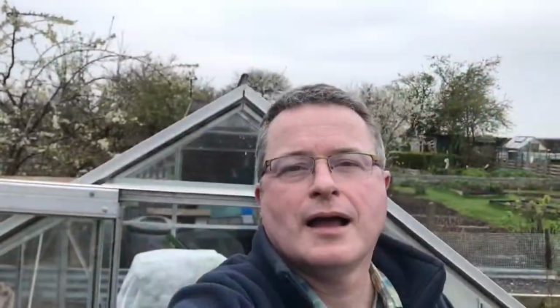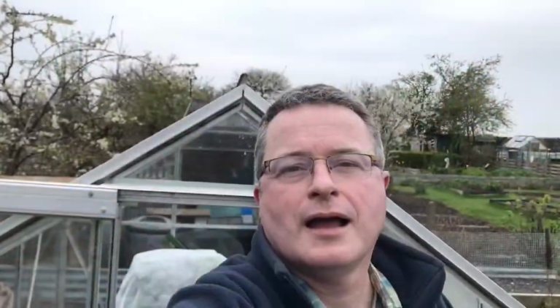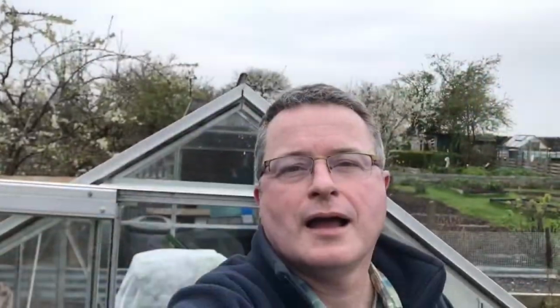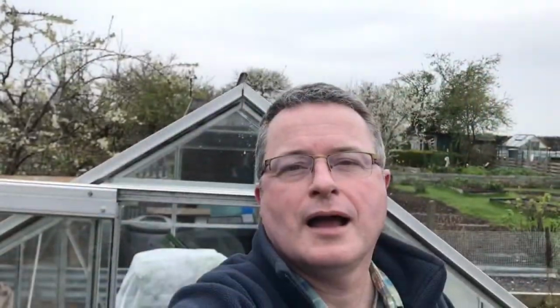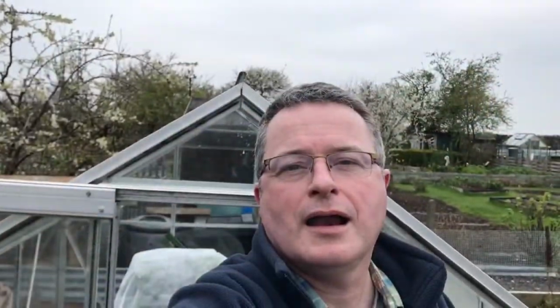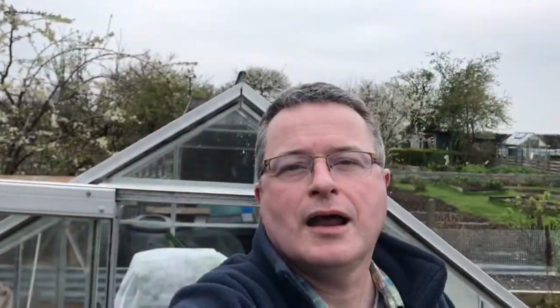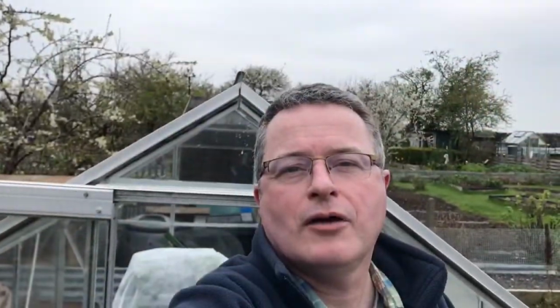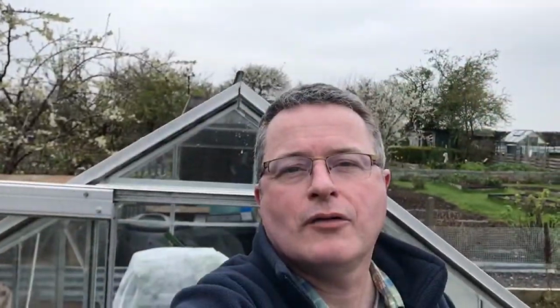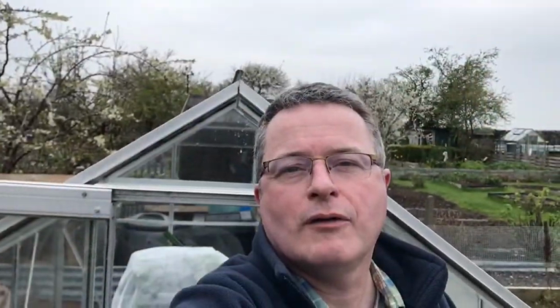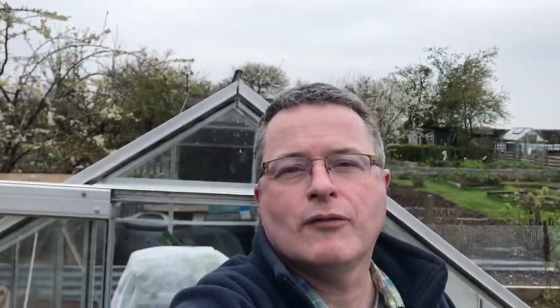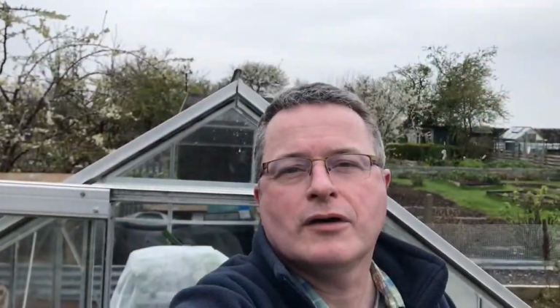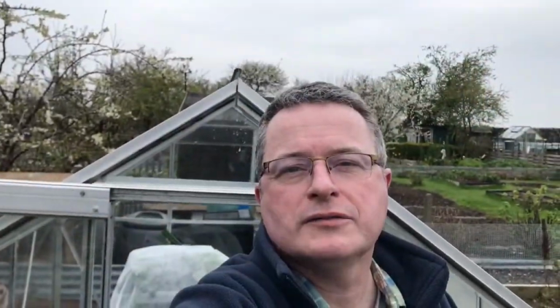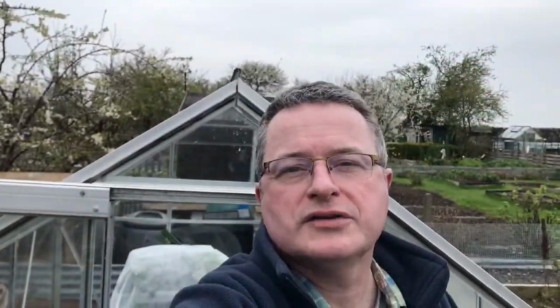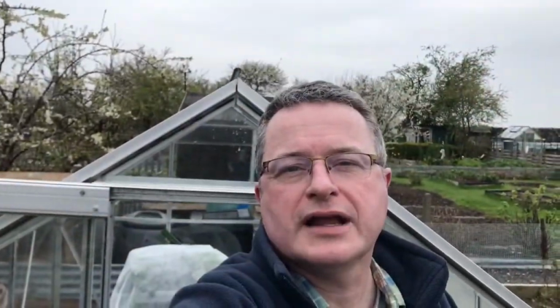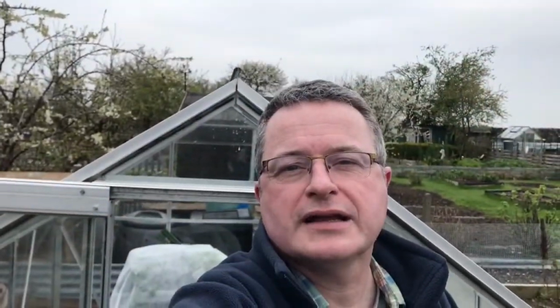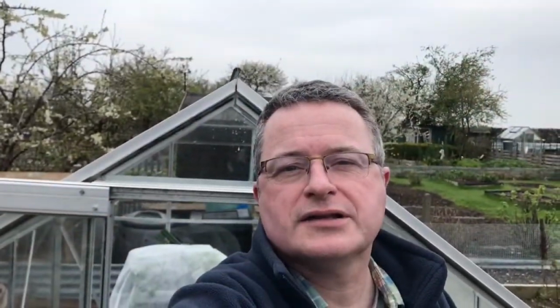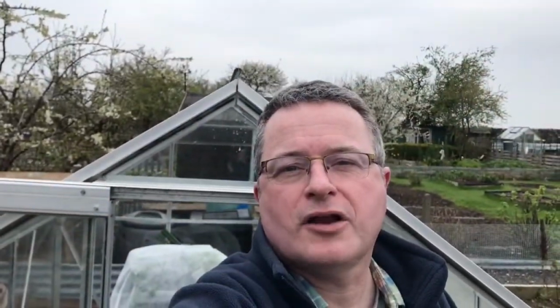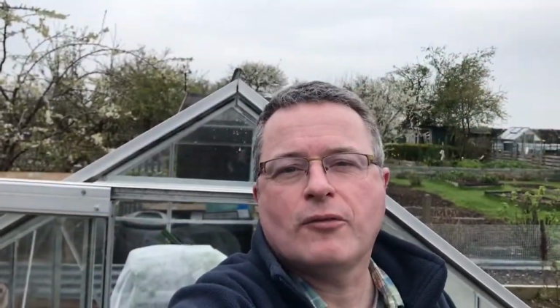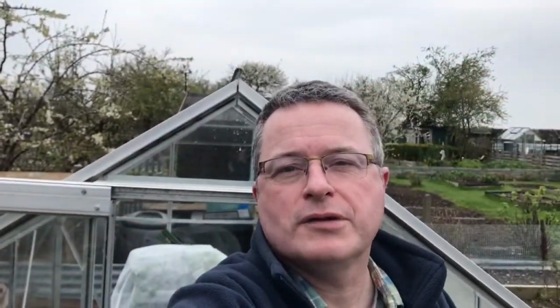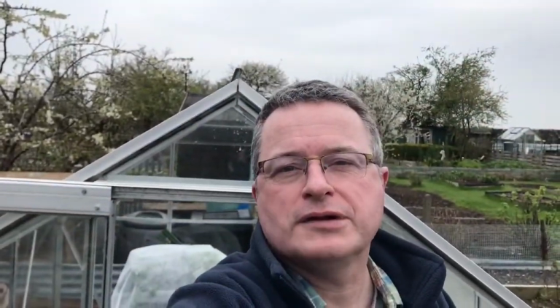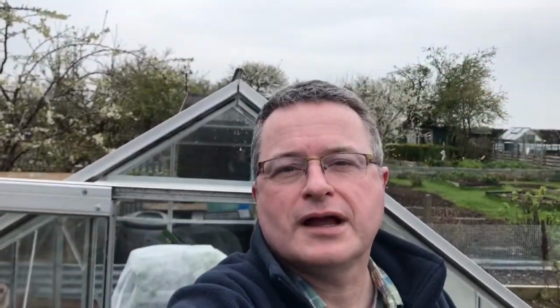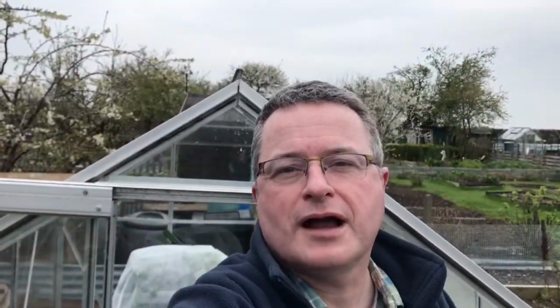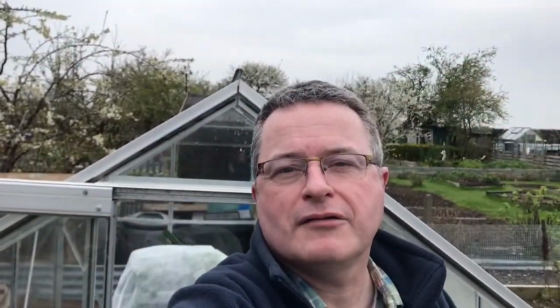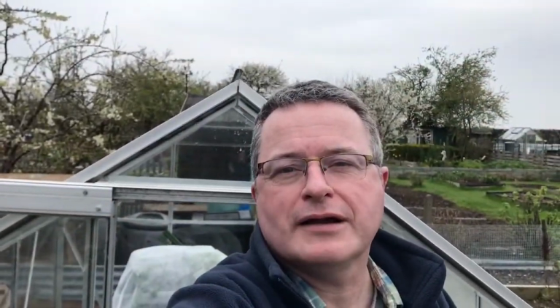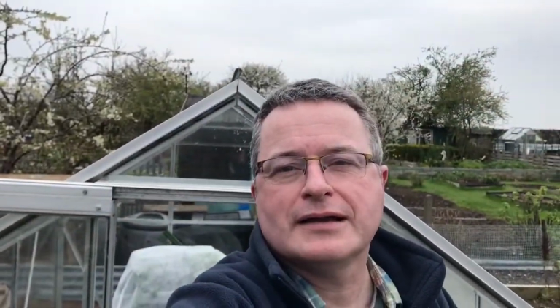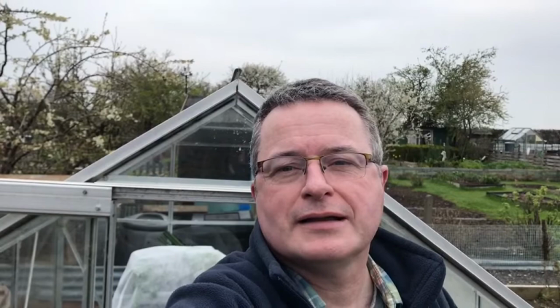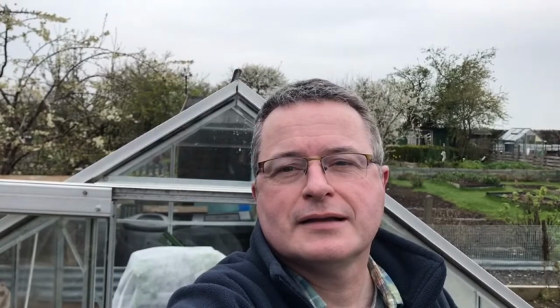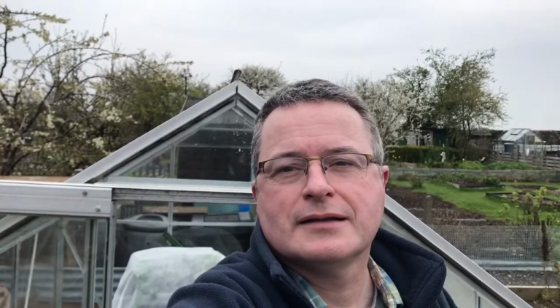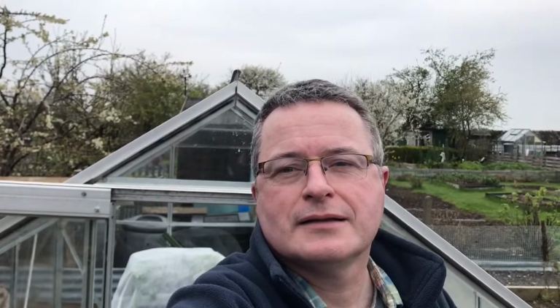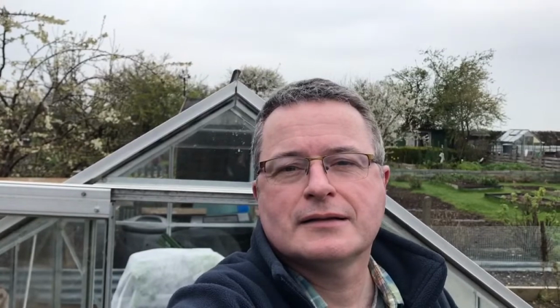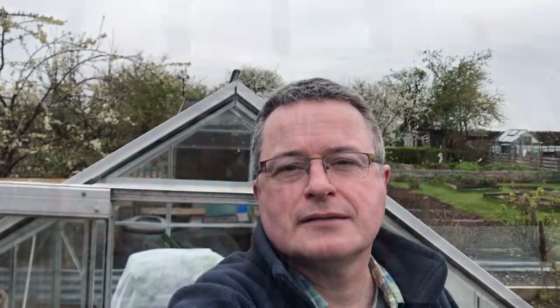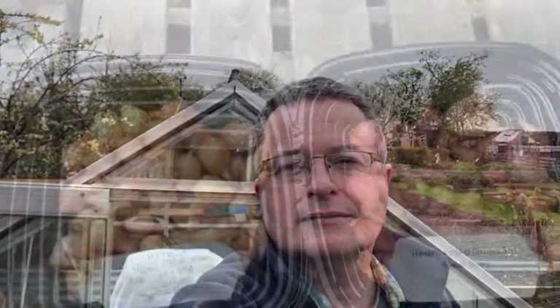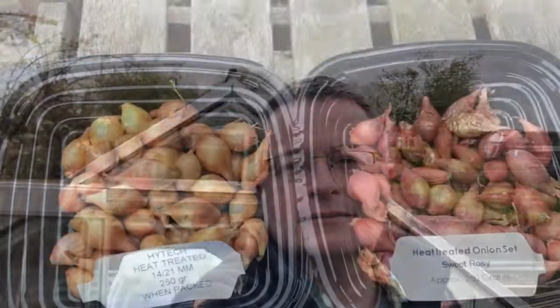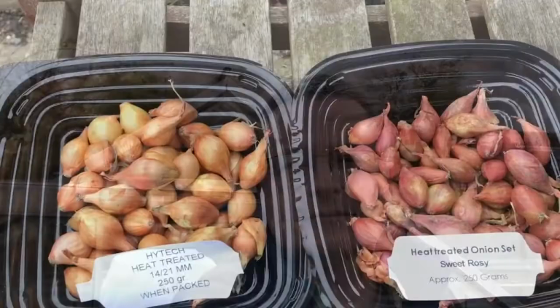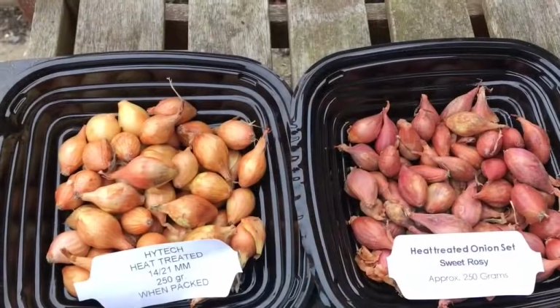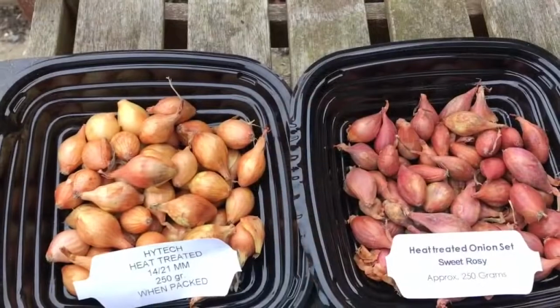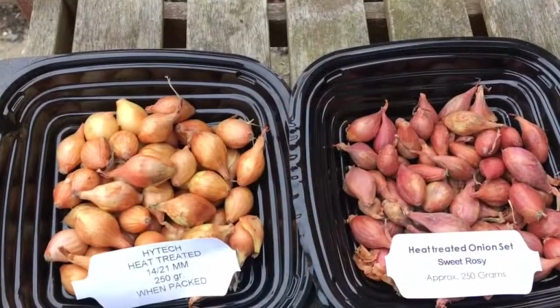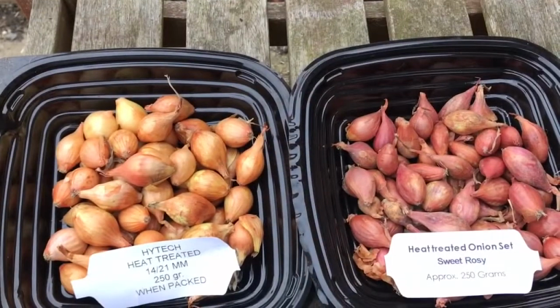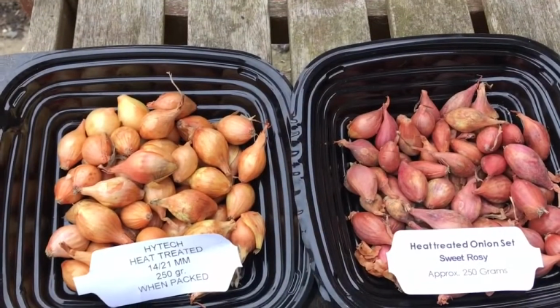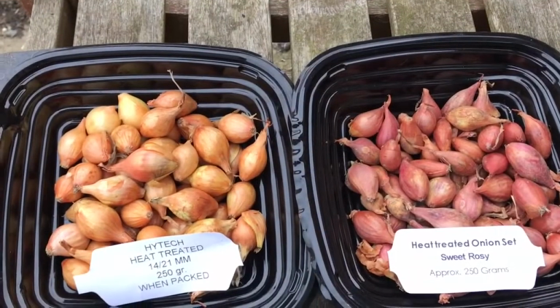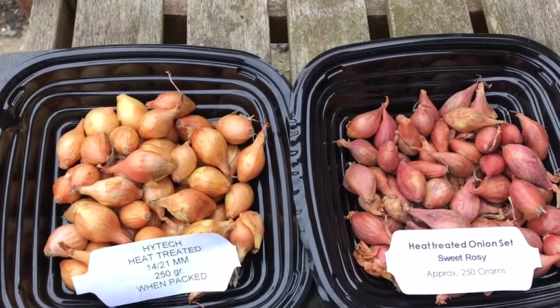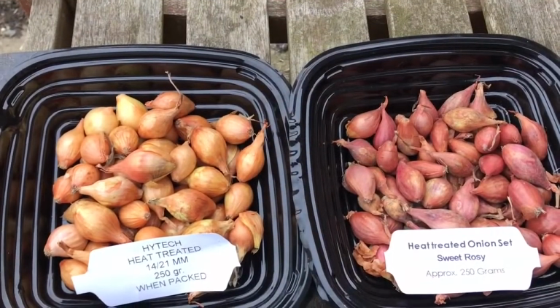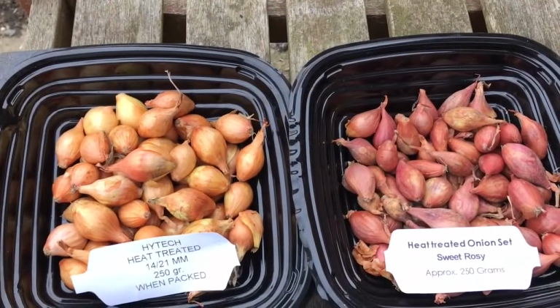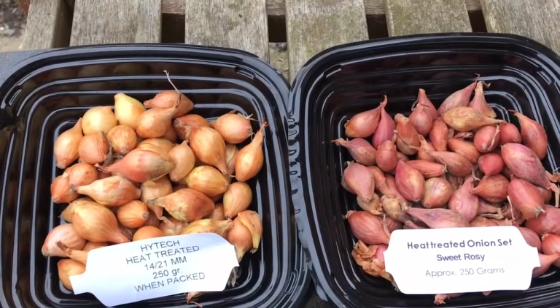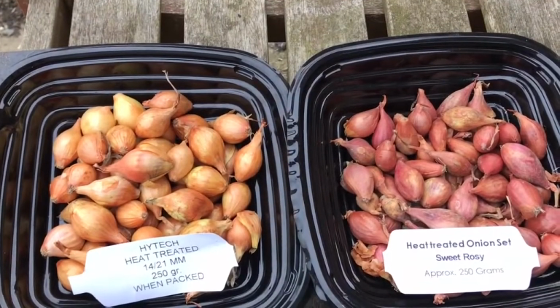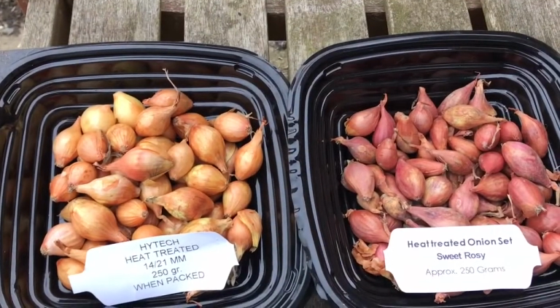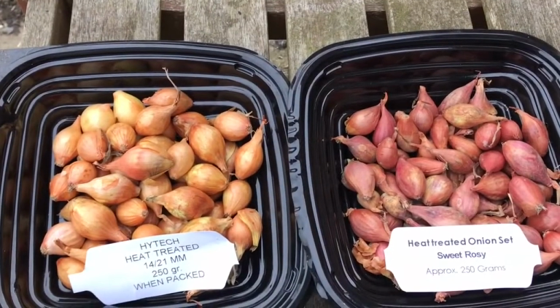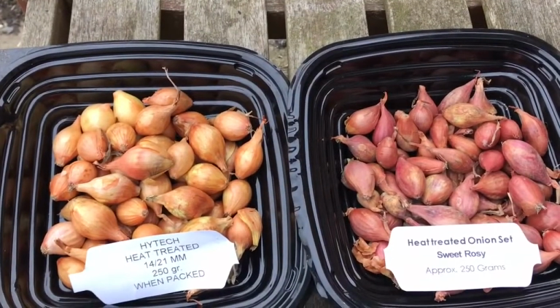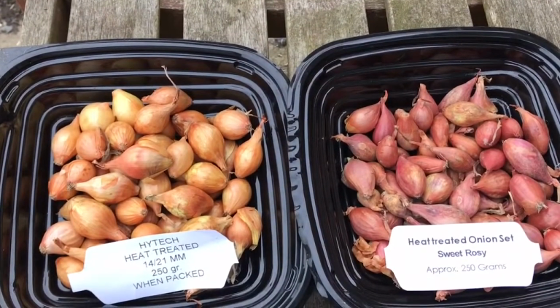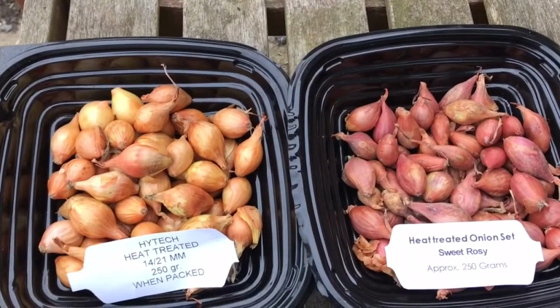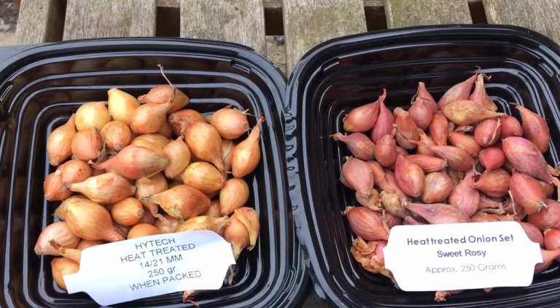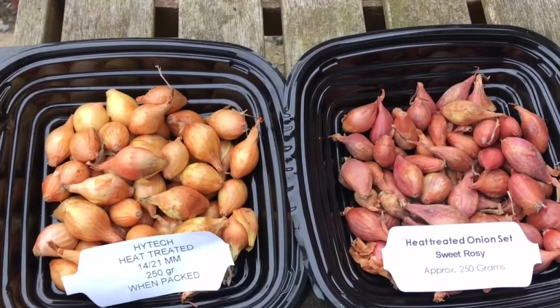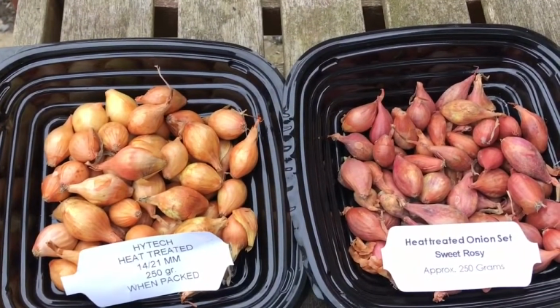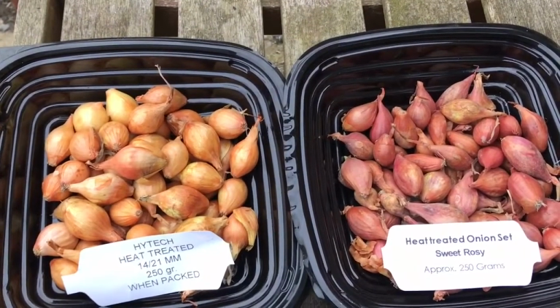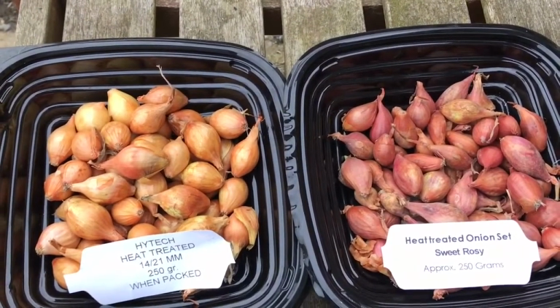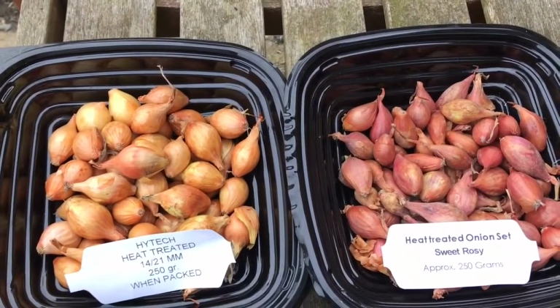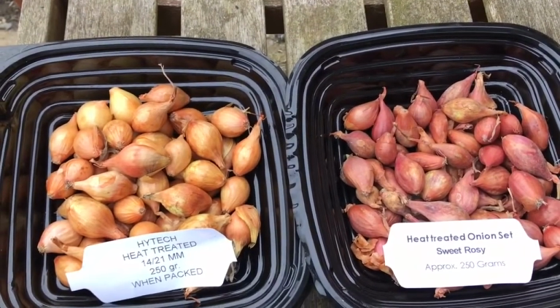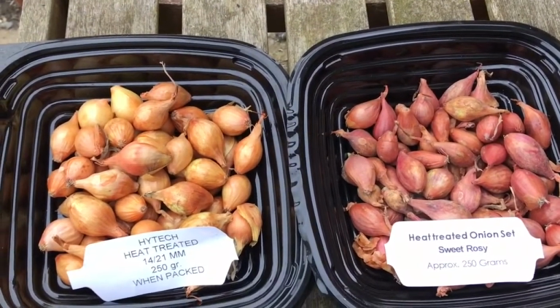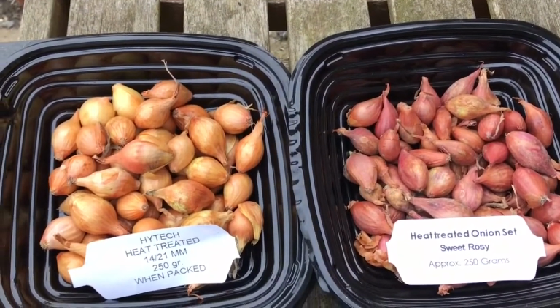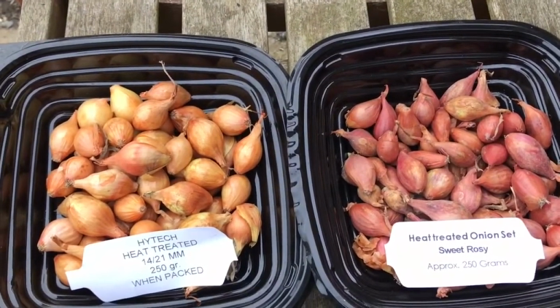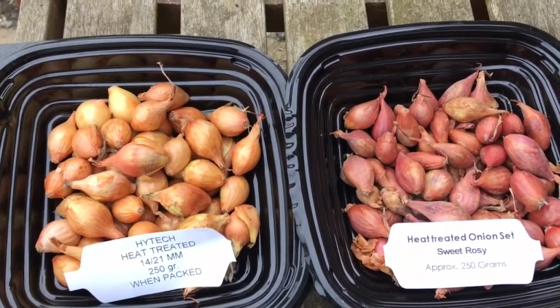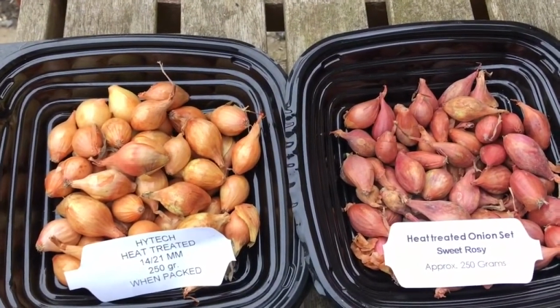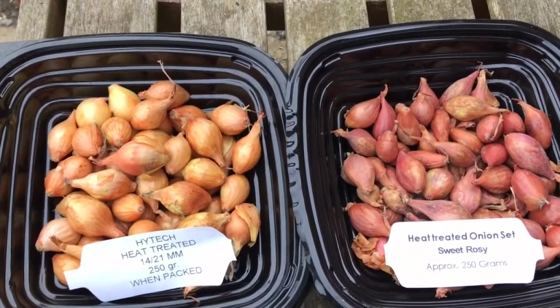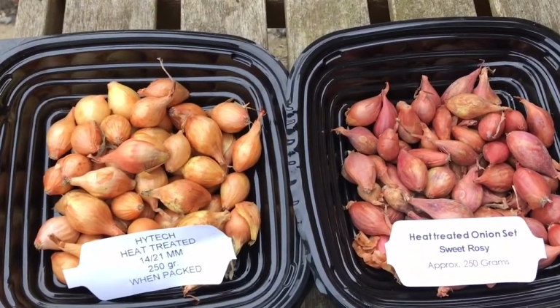Hello and welcome to Nick's Allotment Diary. So today I'm going to be planting my onions.